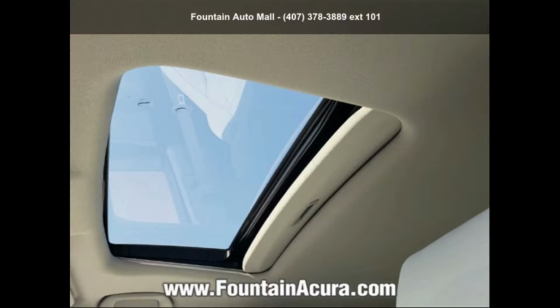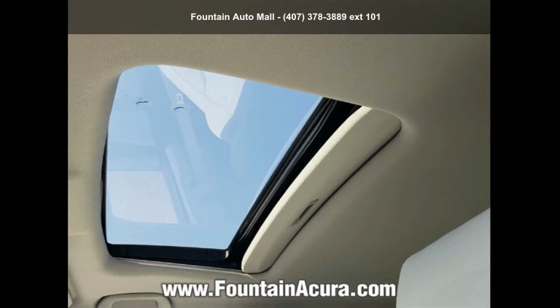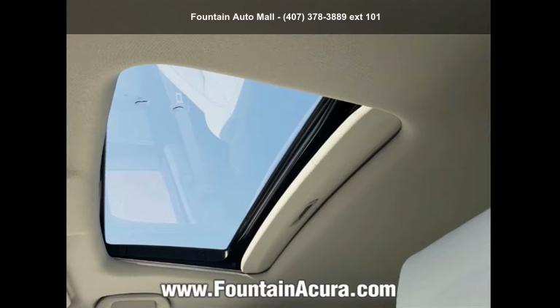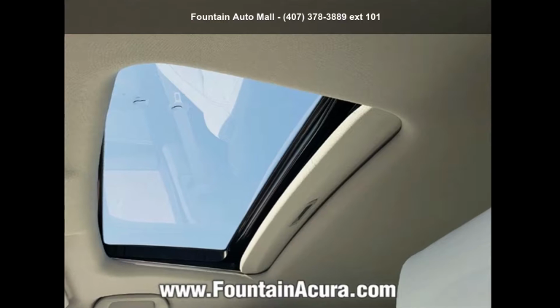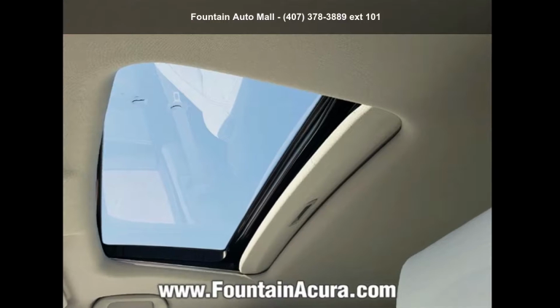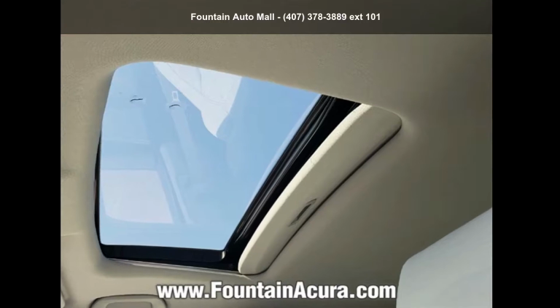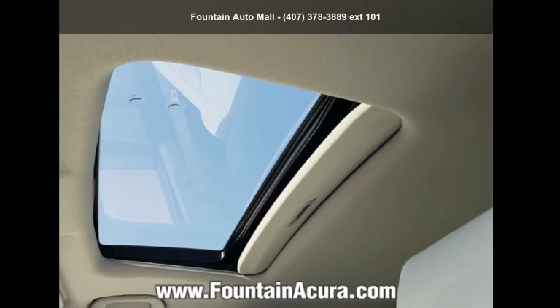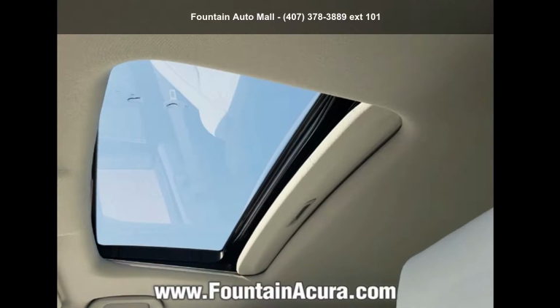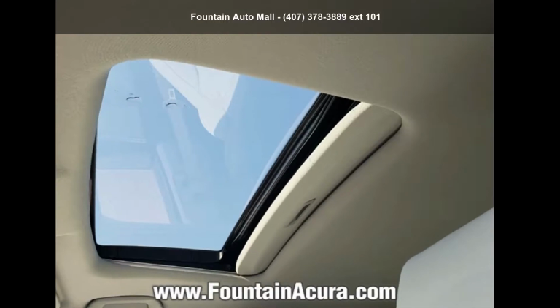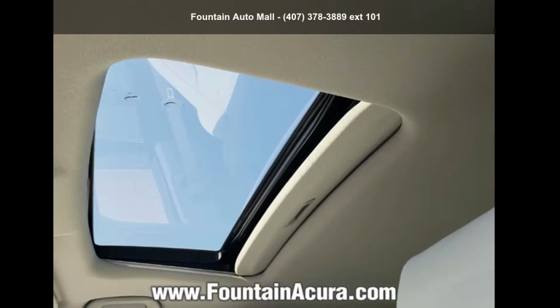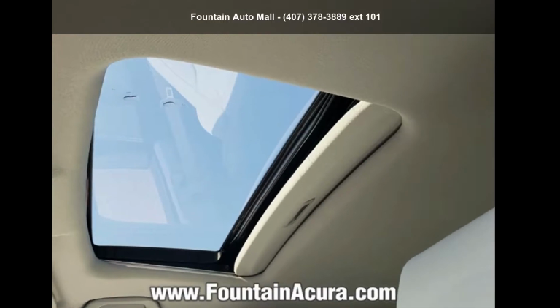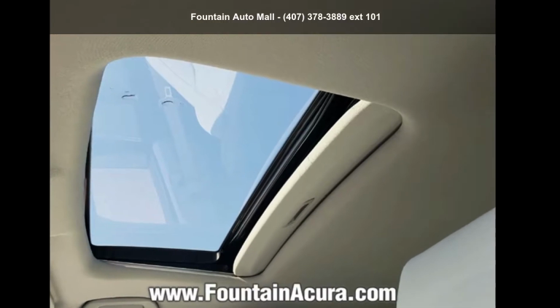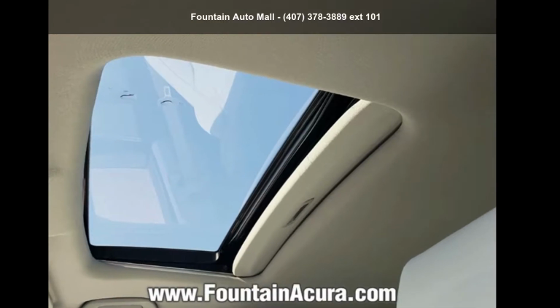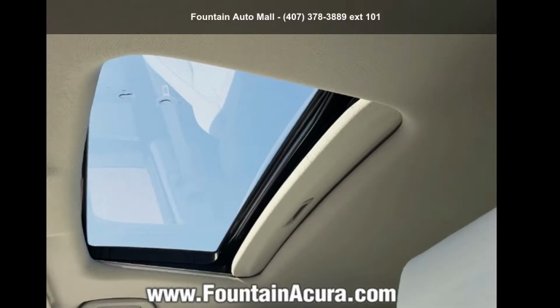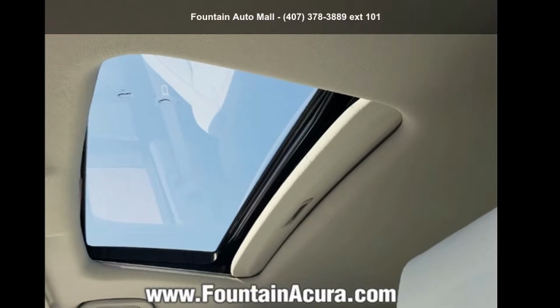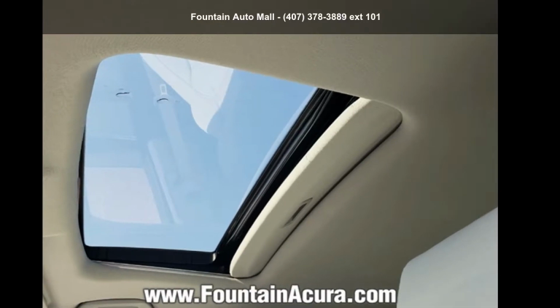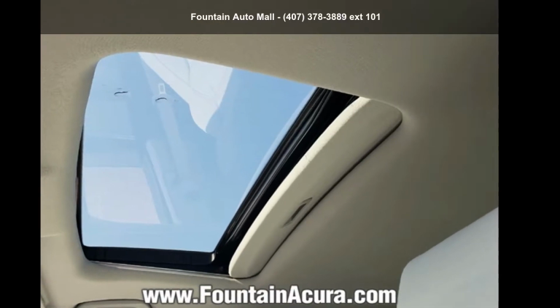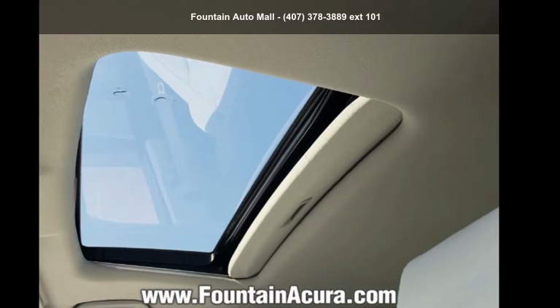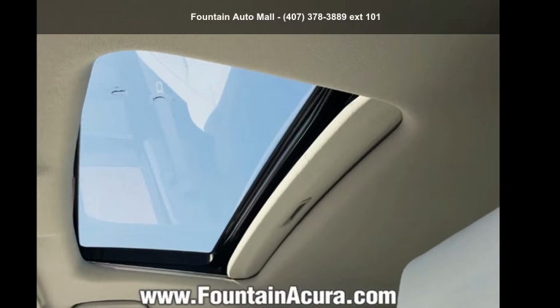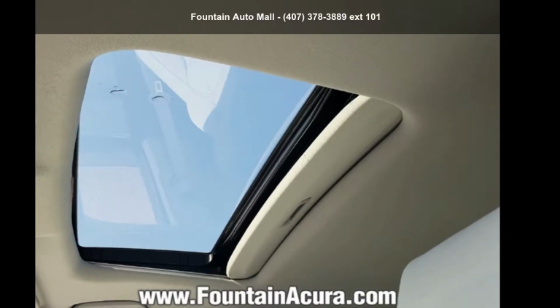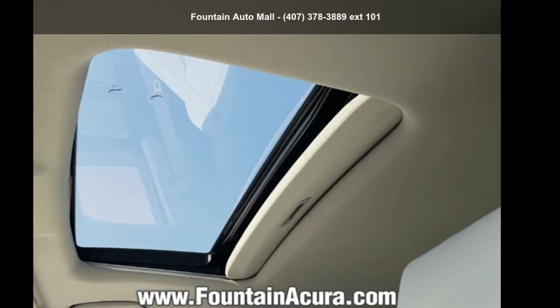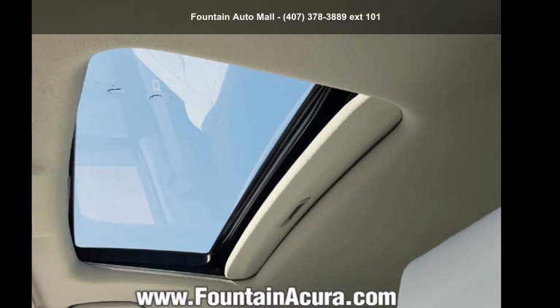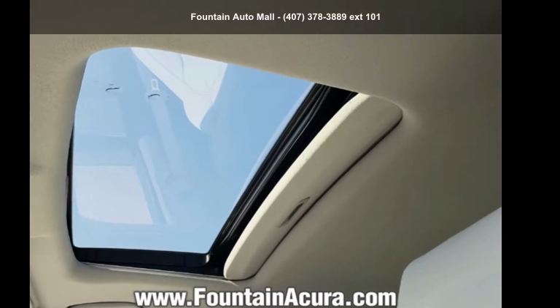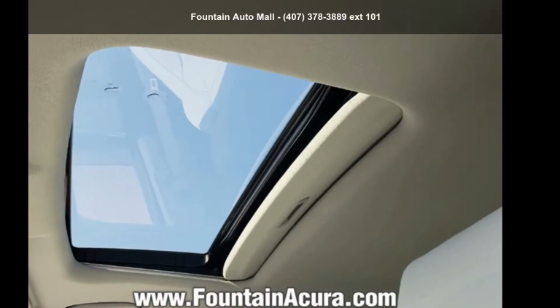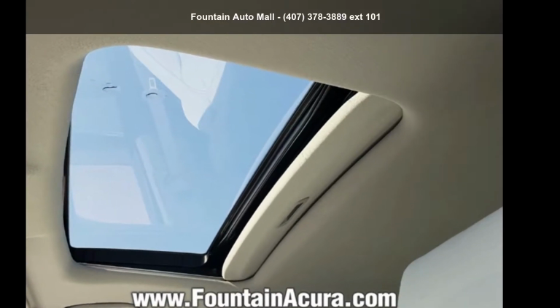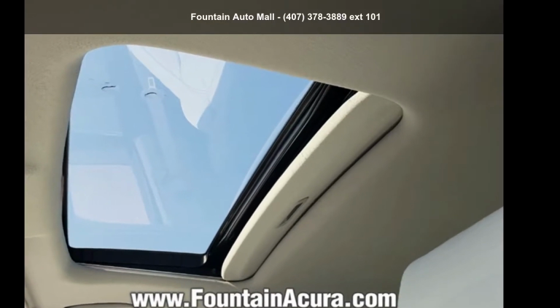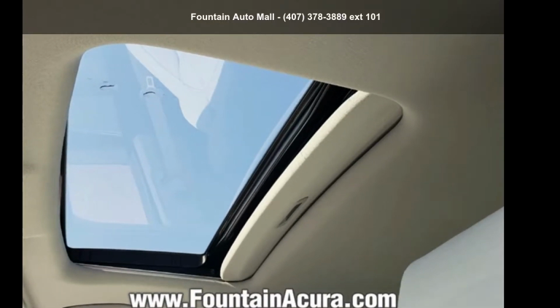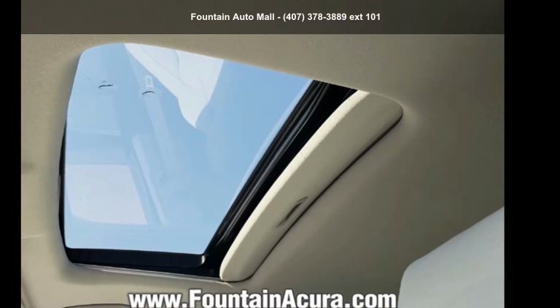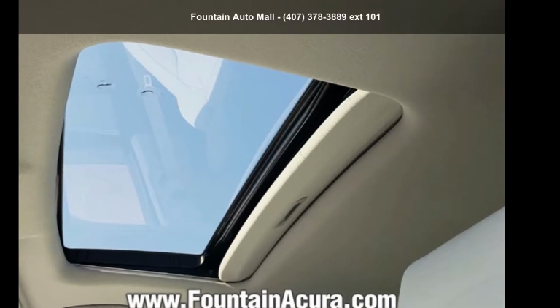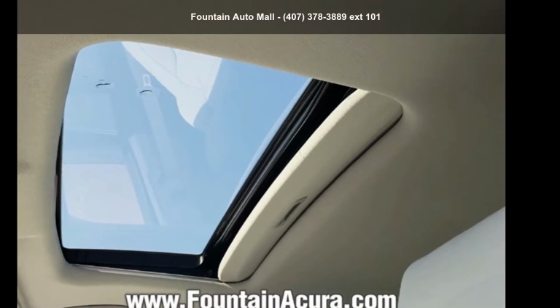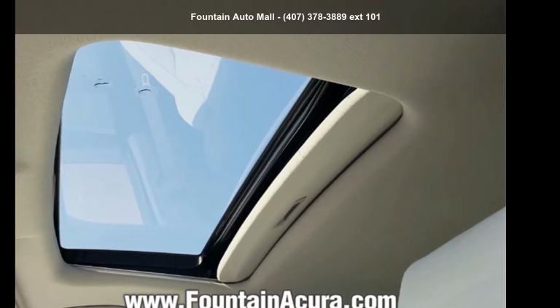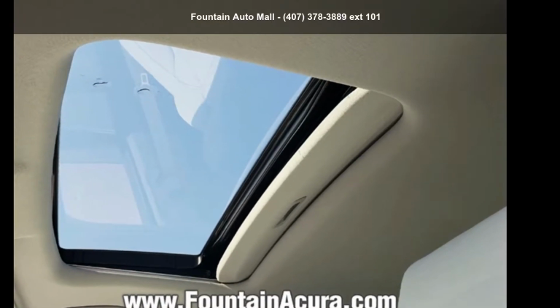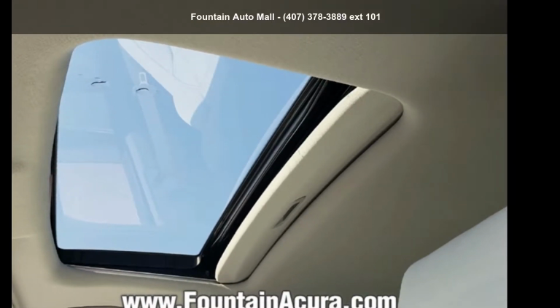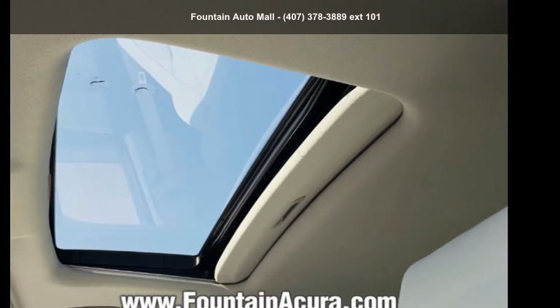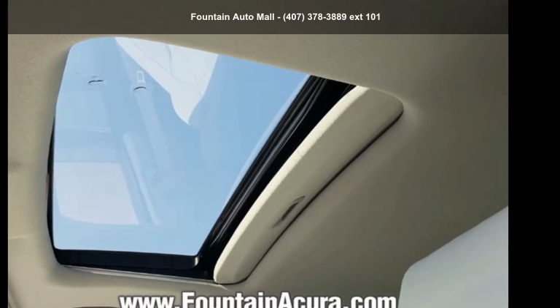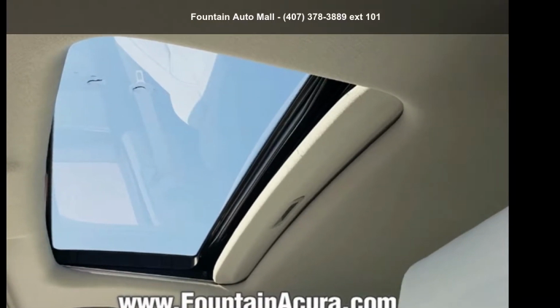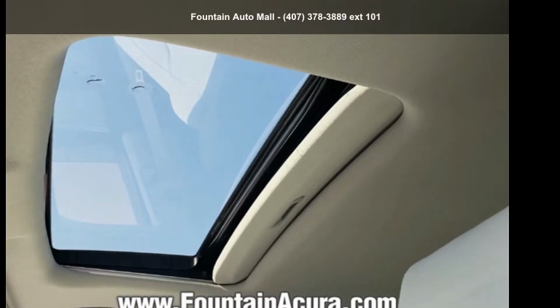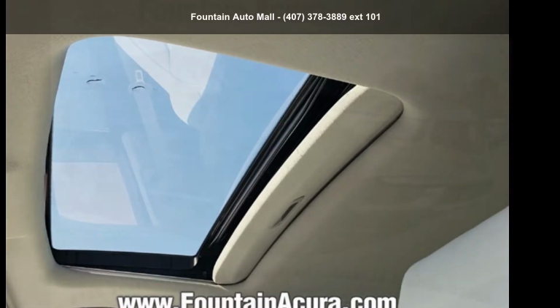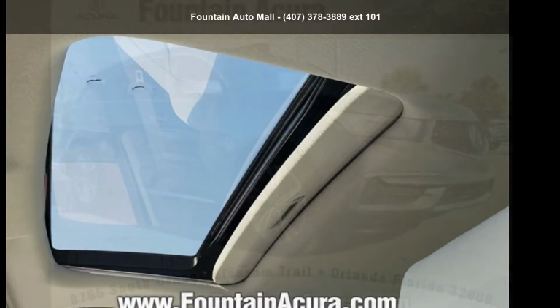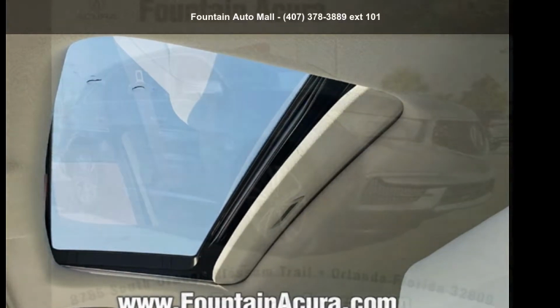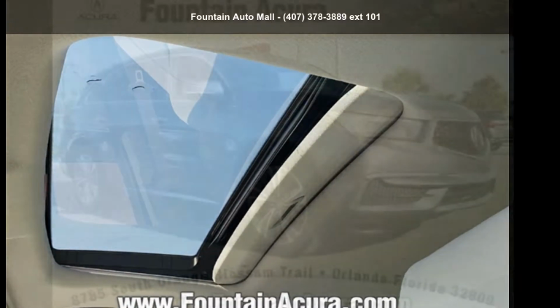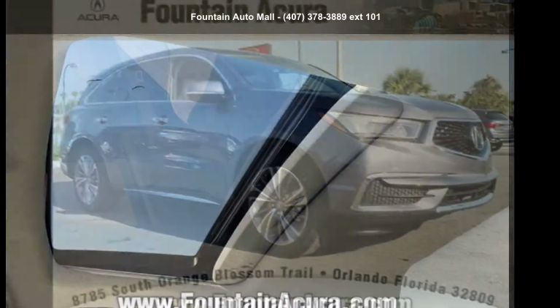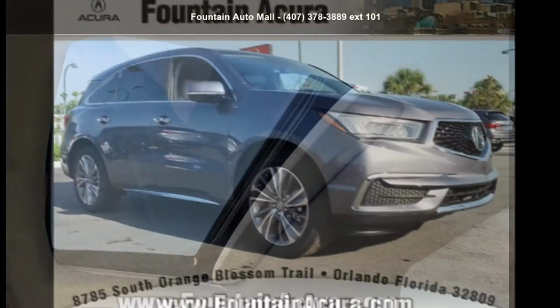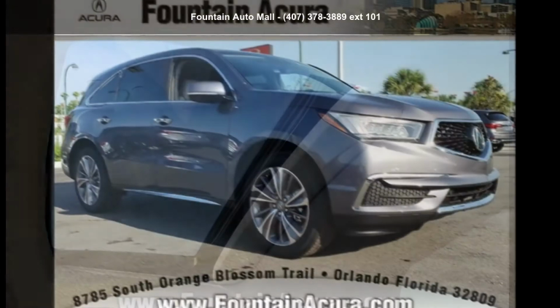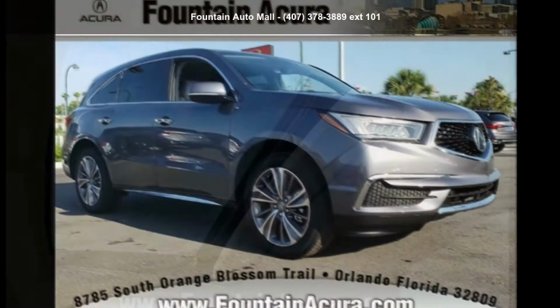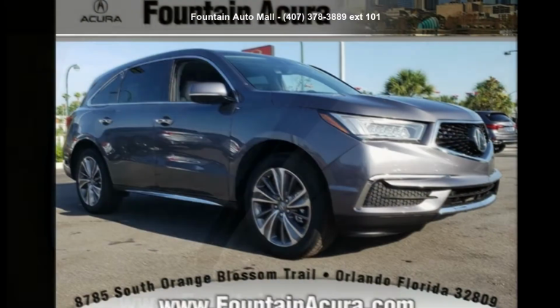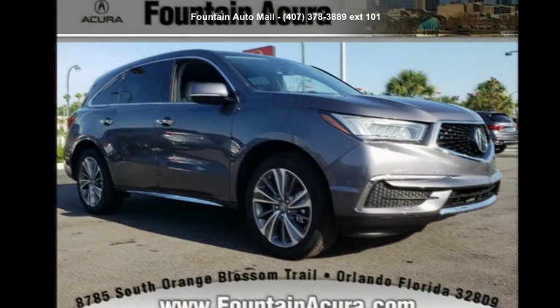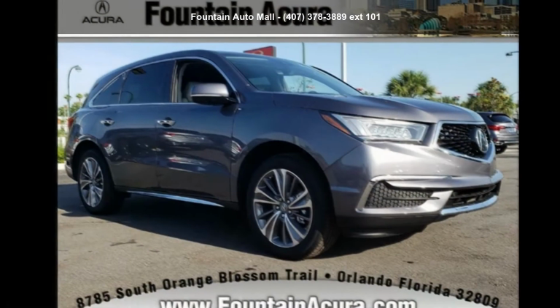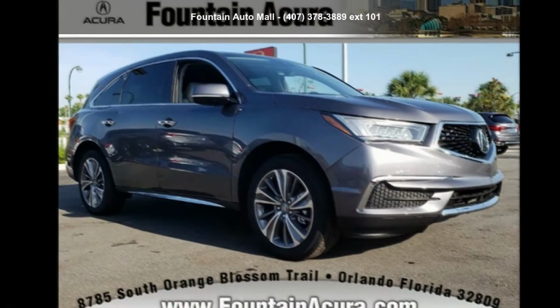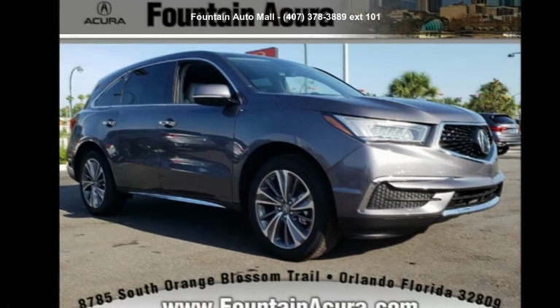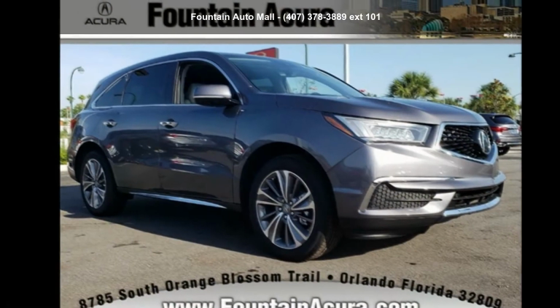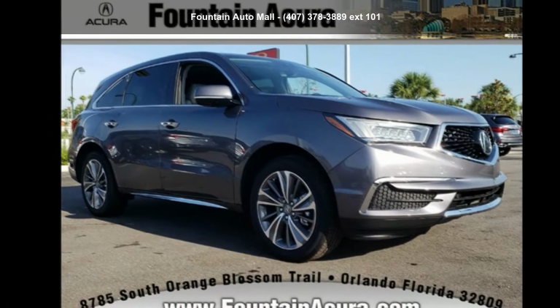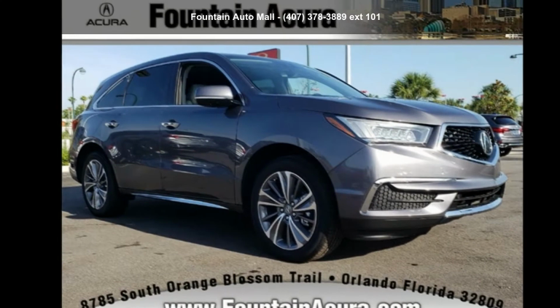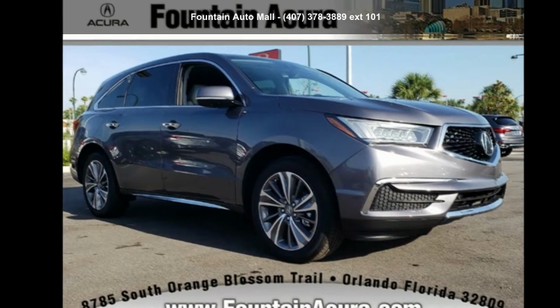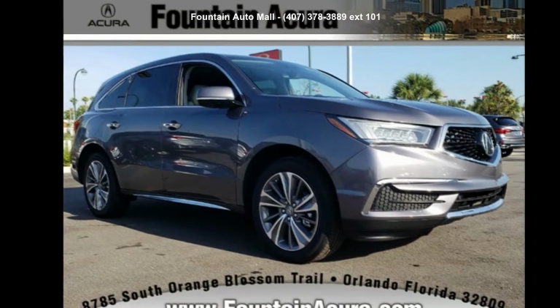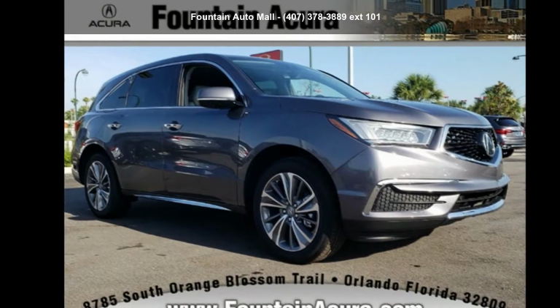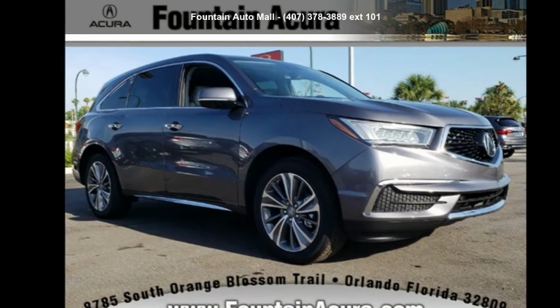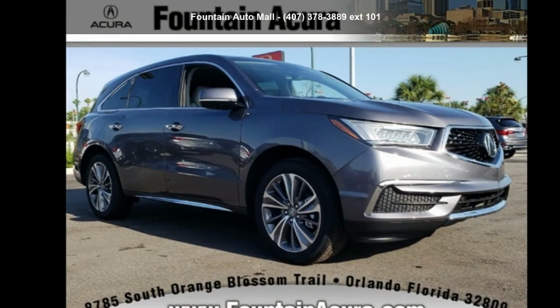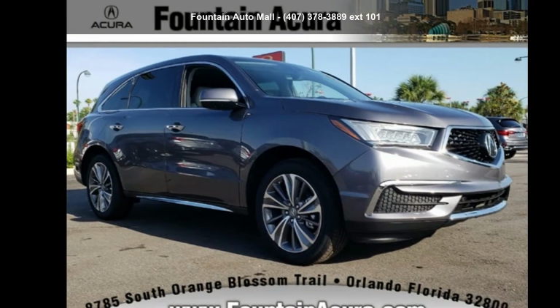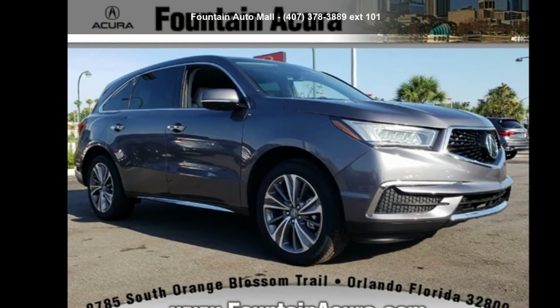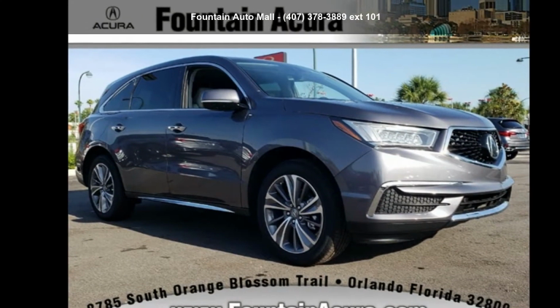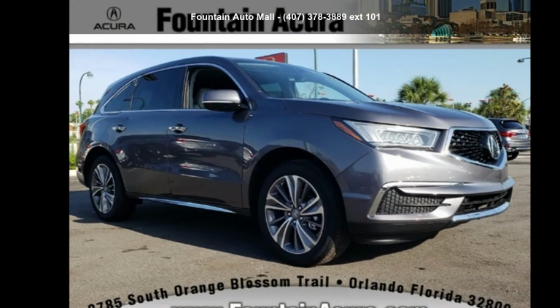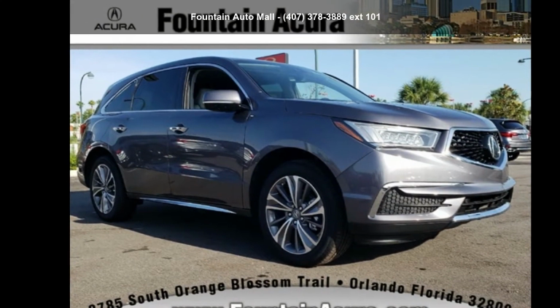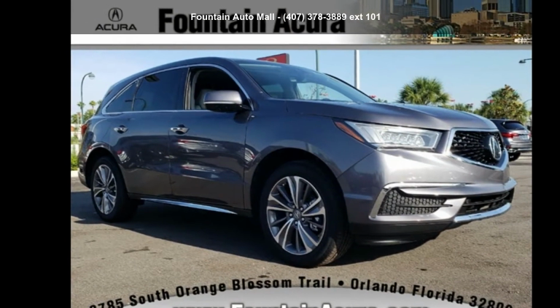Arrive in style with this Acura 2018 MDX 3.5L. Don't miss this great deal on a luxury vehicle.